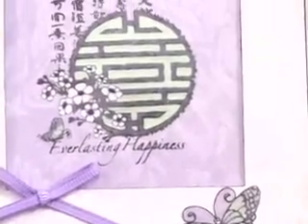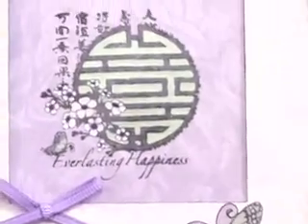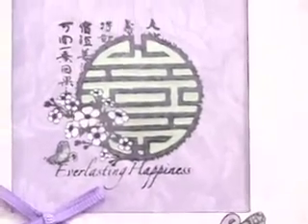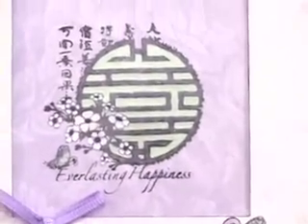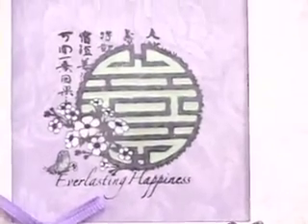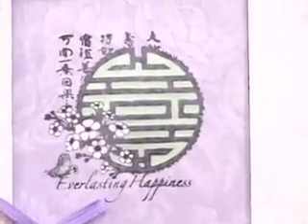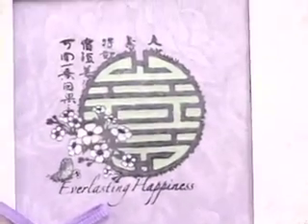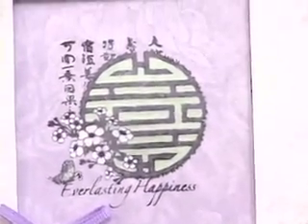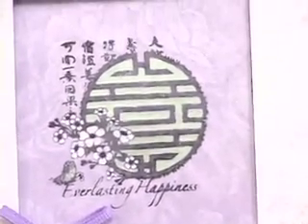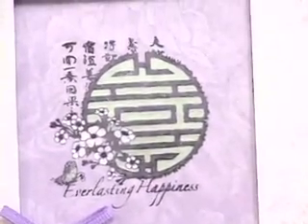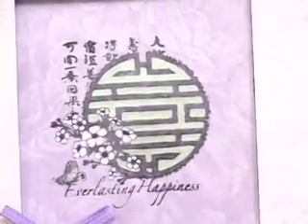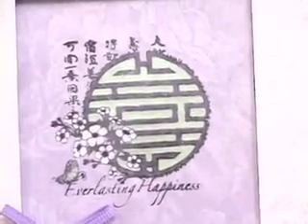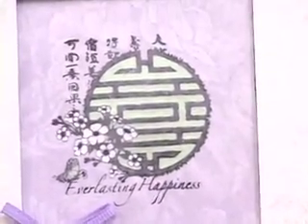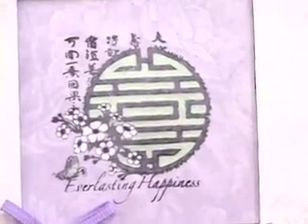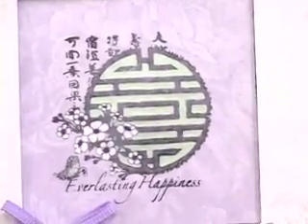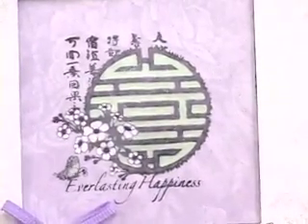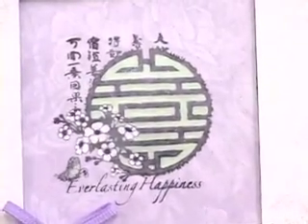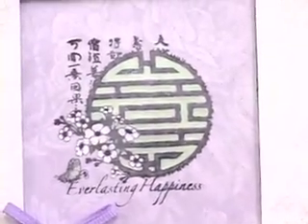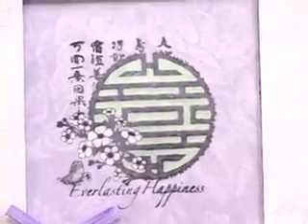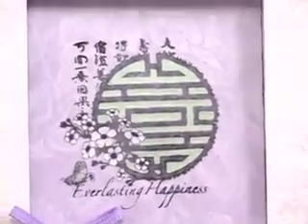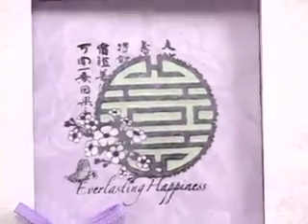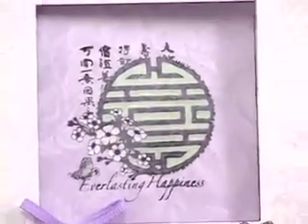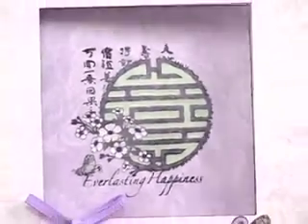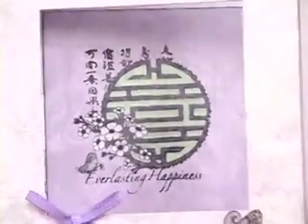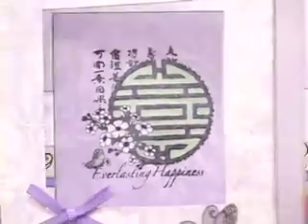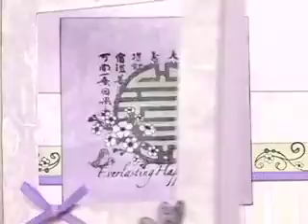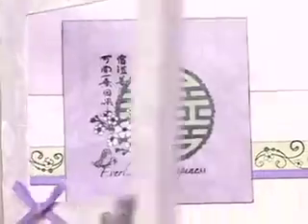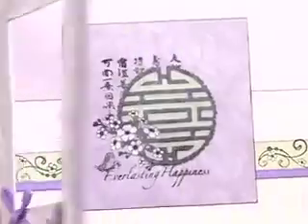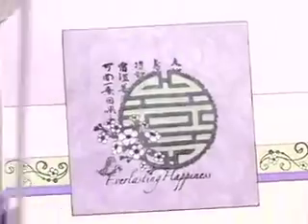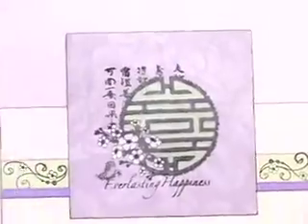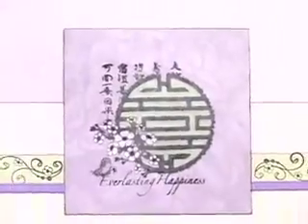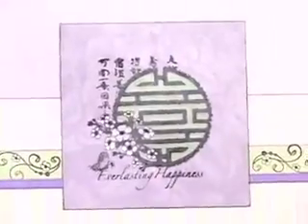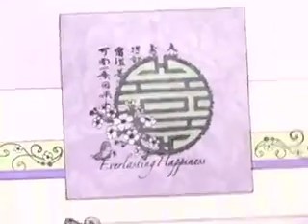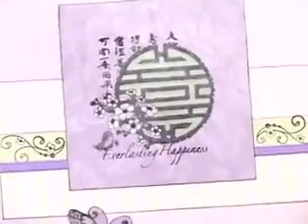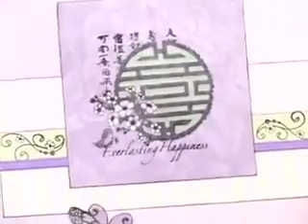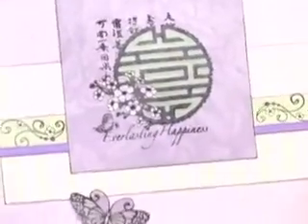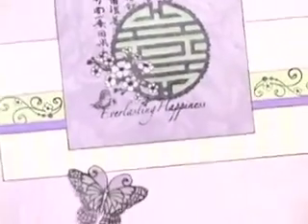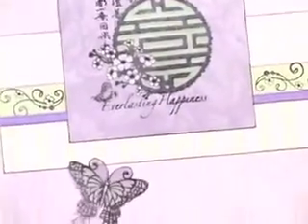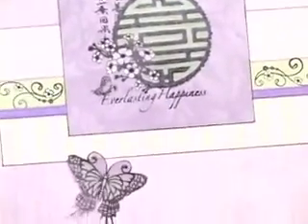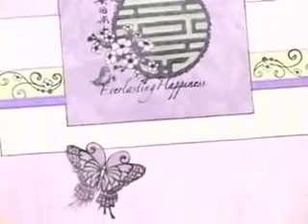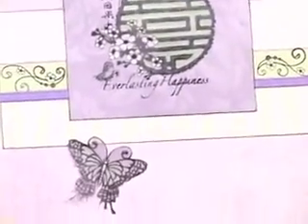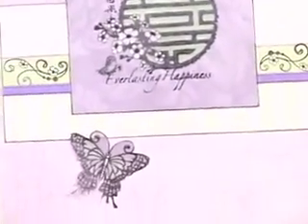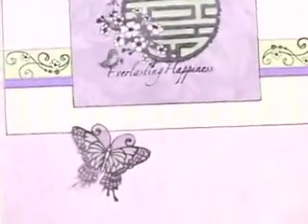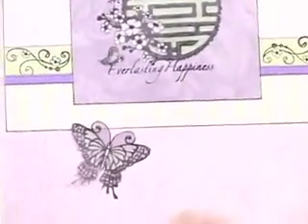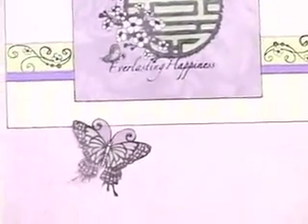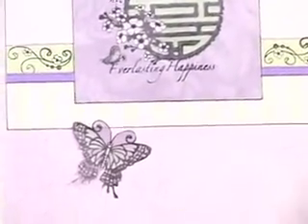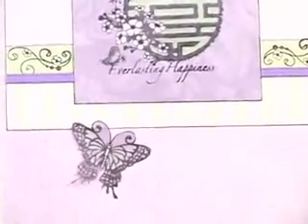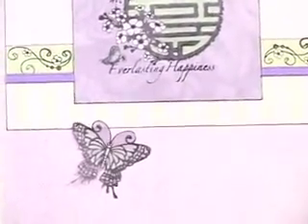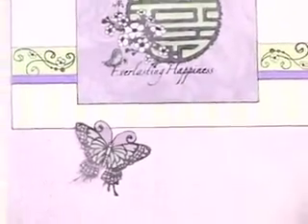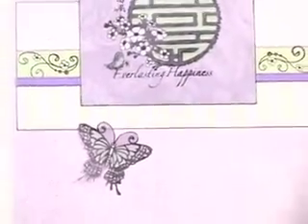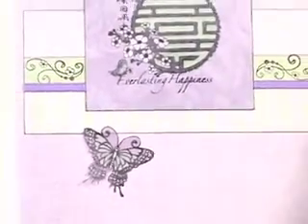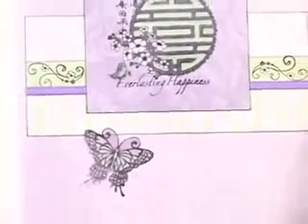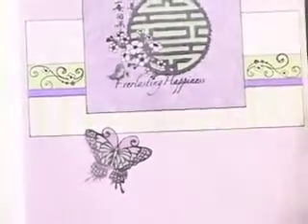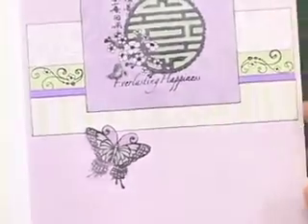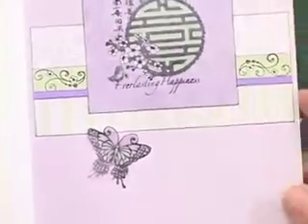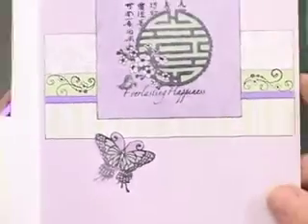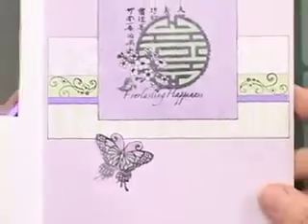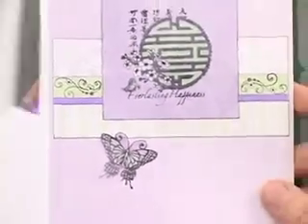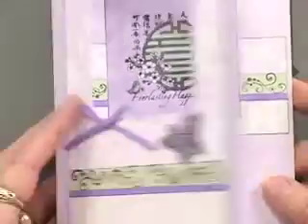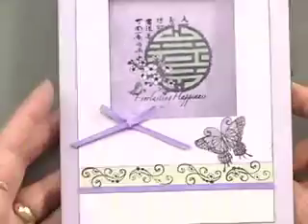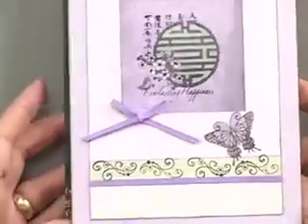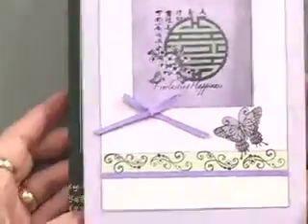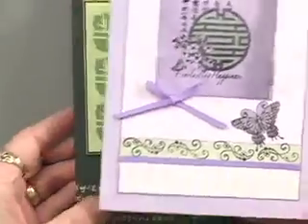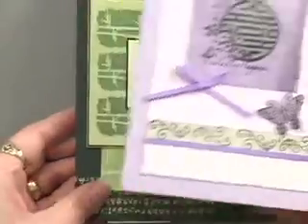The butterfly and the border are also part of the stamp set and have been colored in with Smooch inks — those are the ones that look like nail polish and they're very nice. As always, we show the inside of the card.